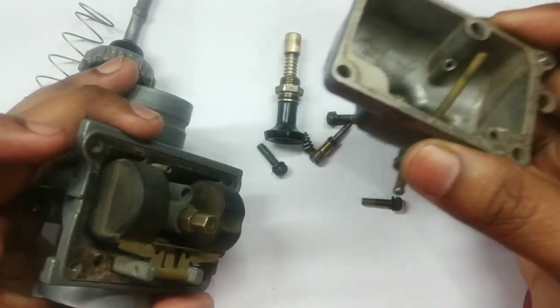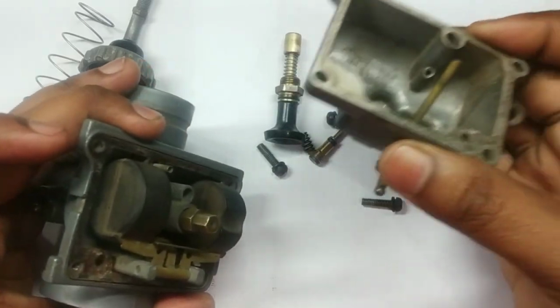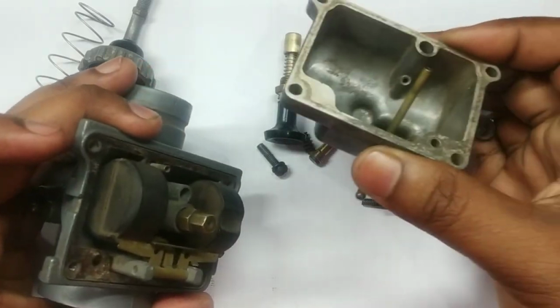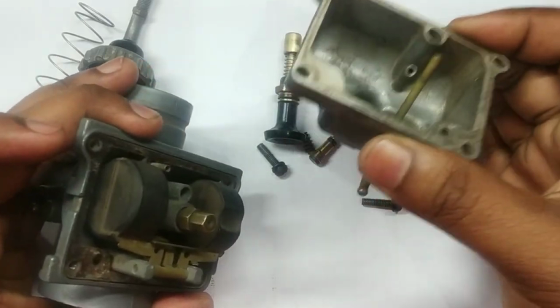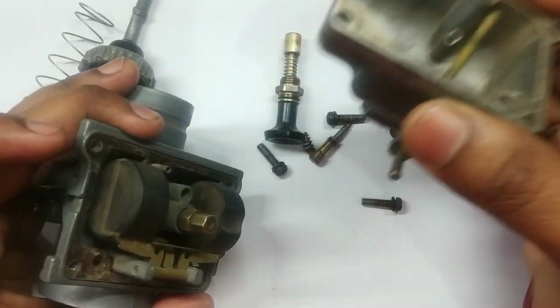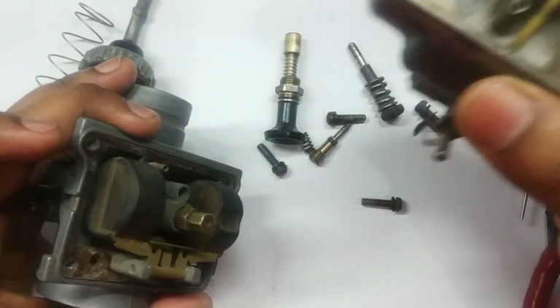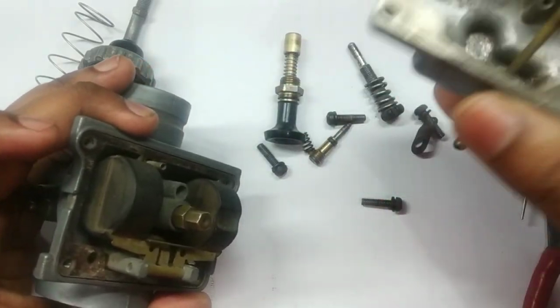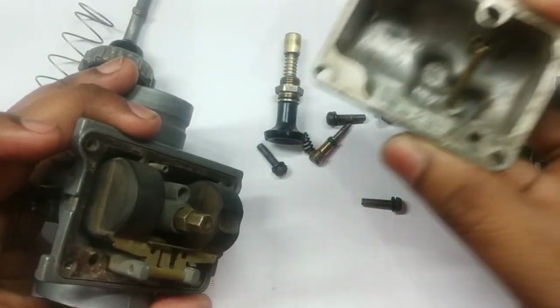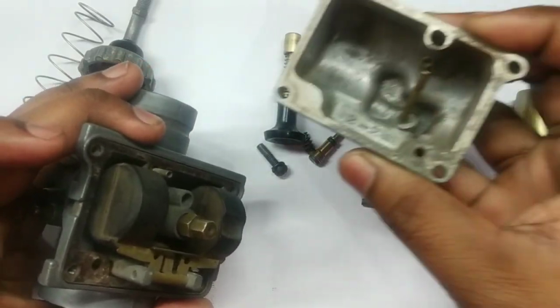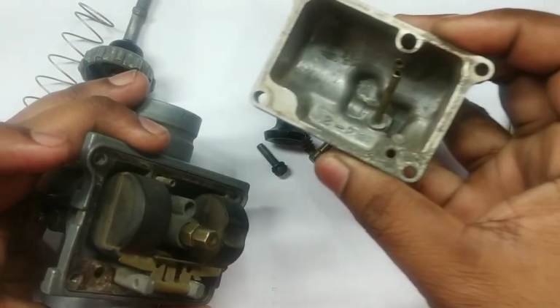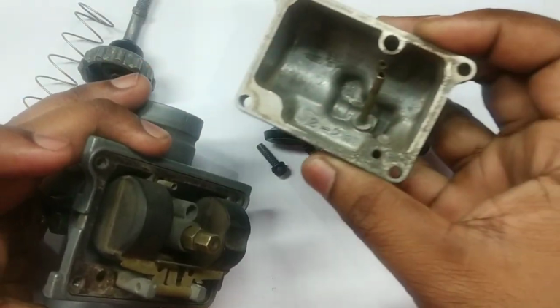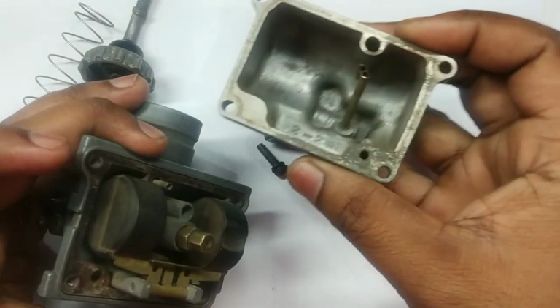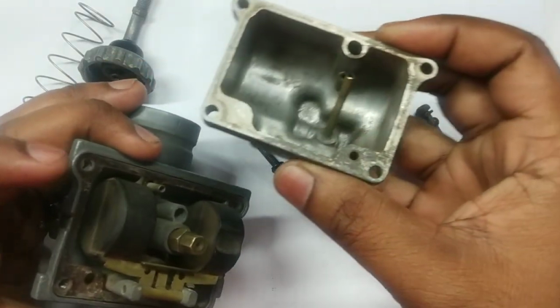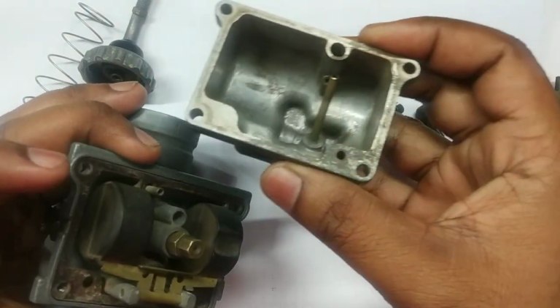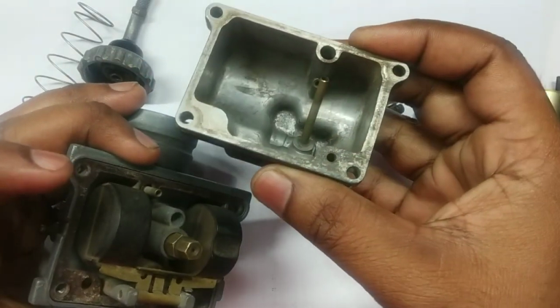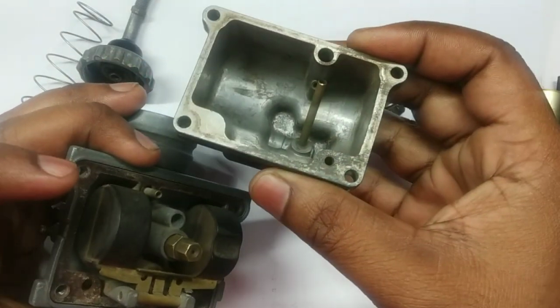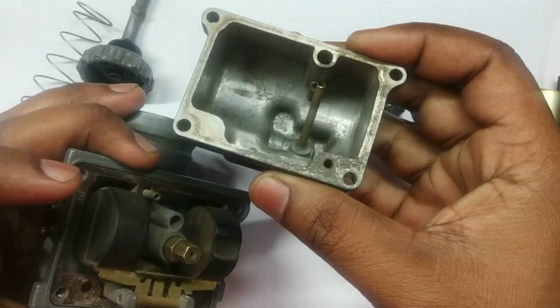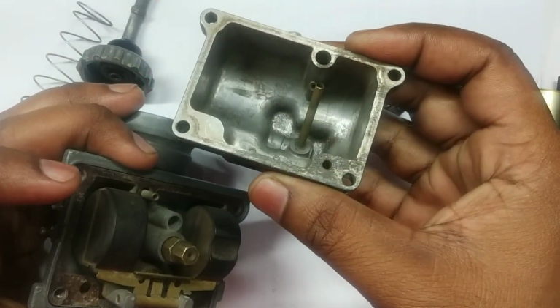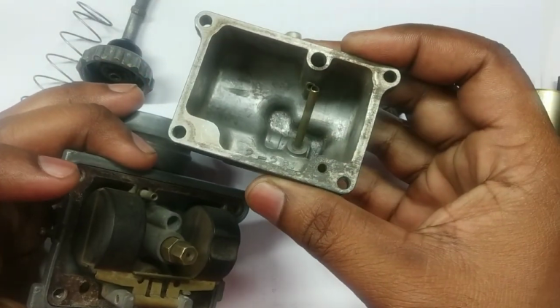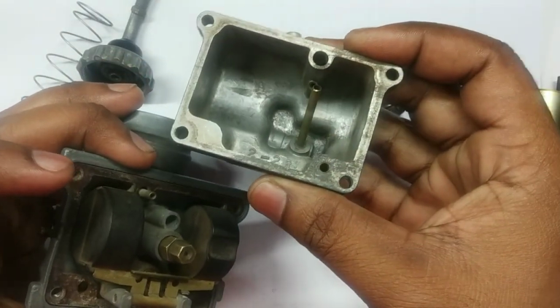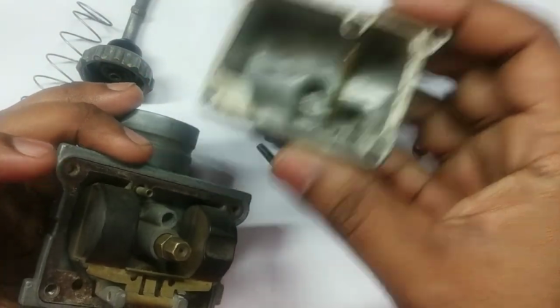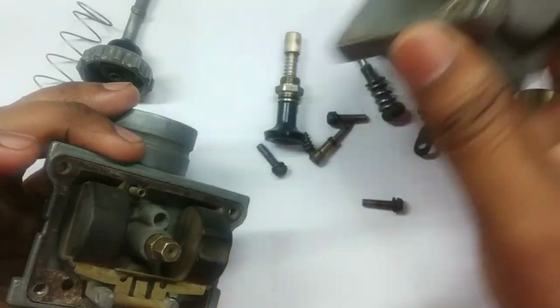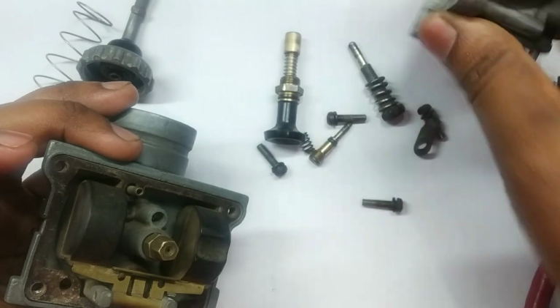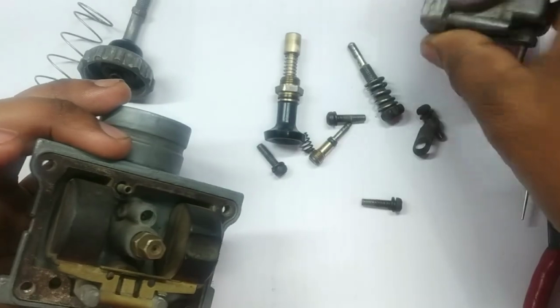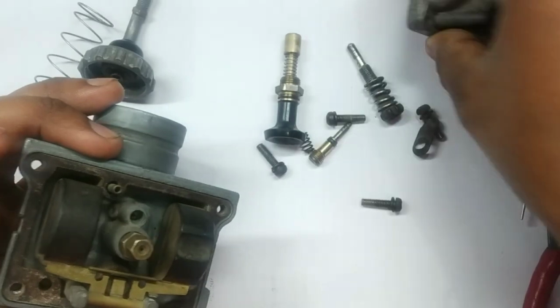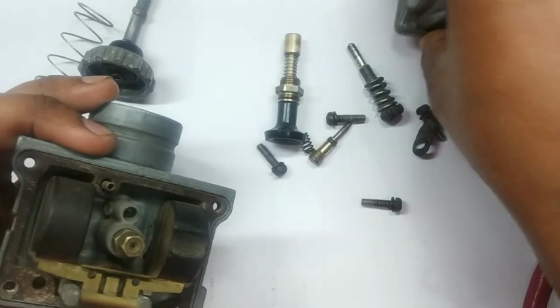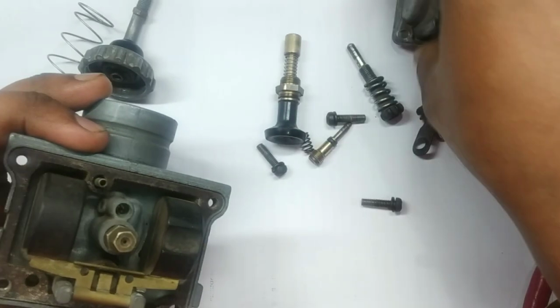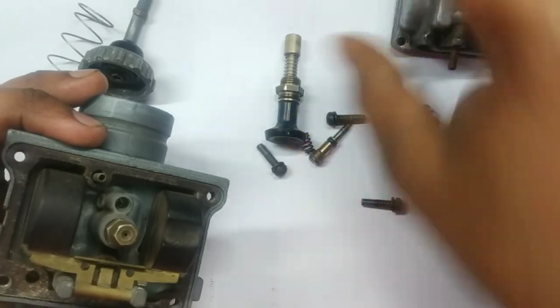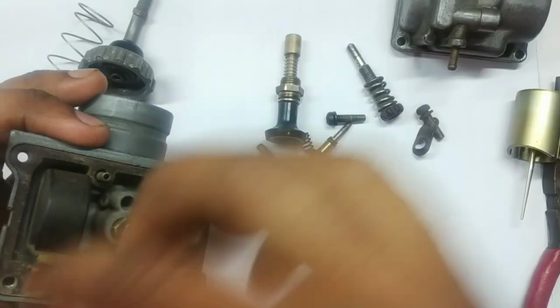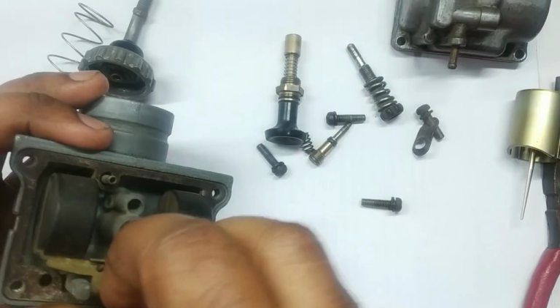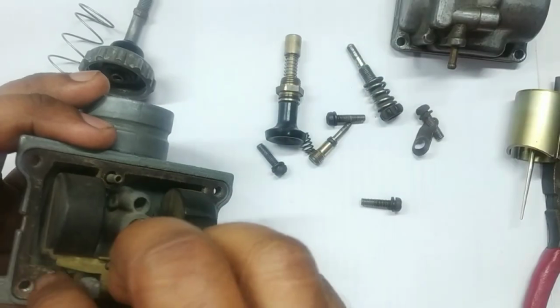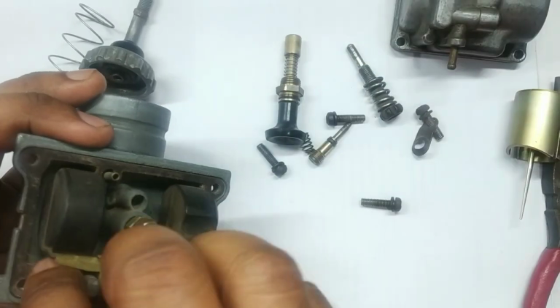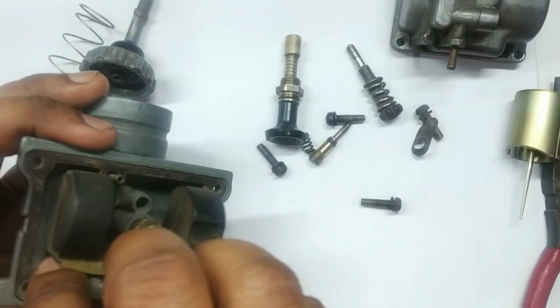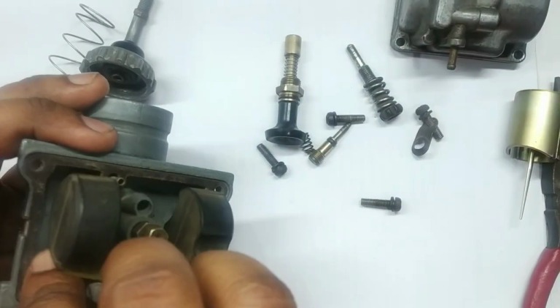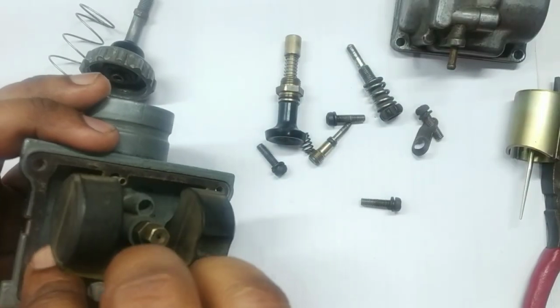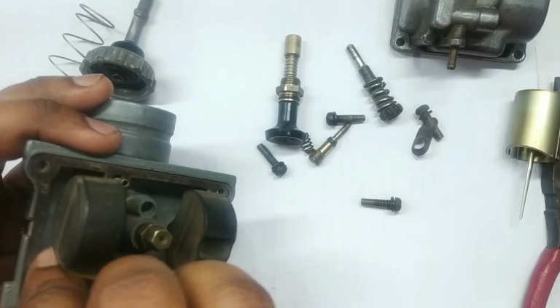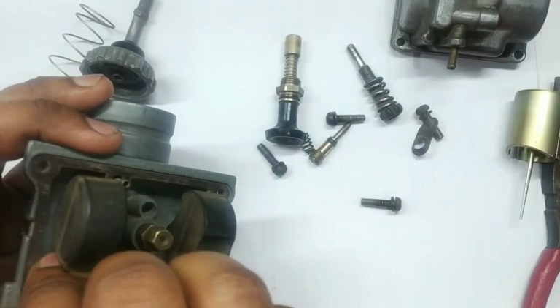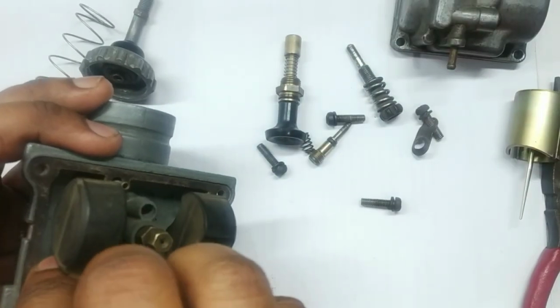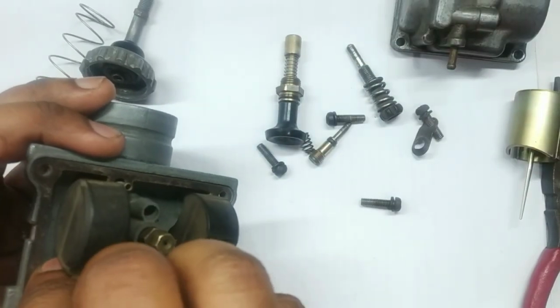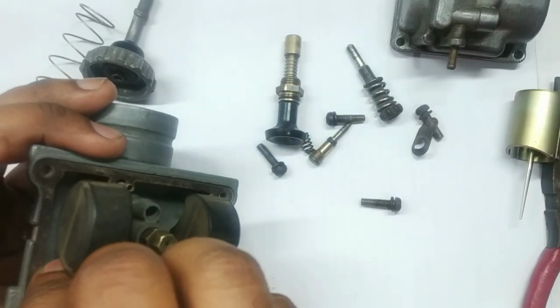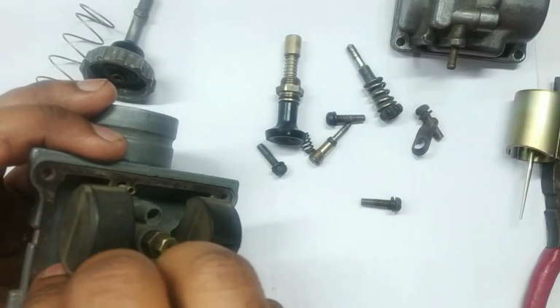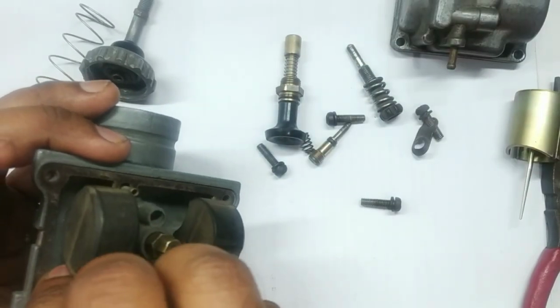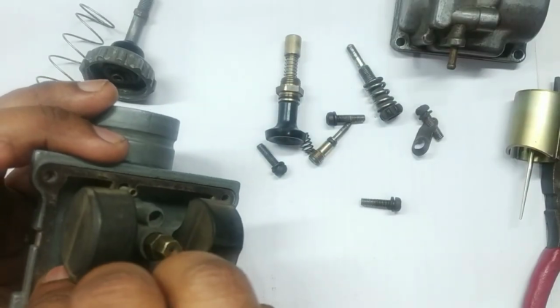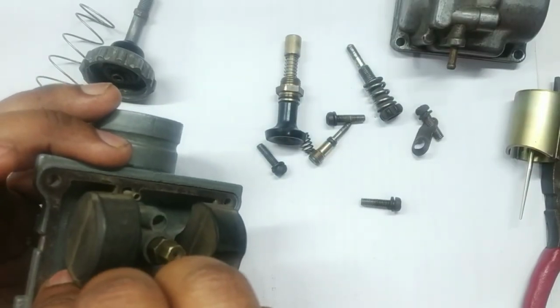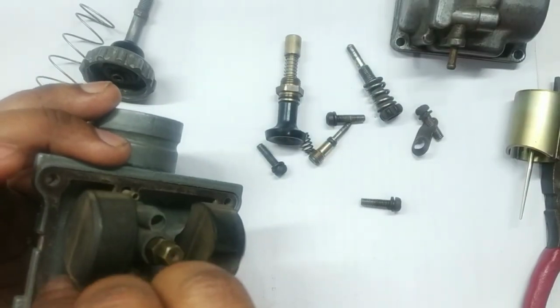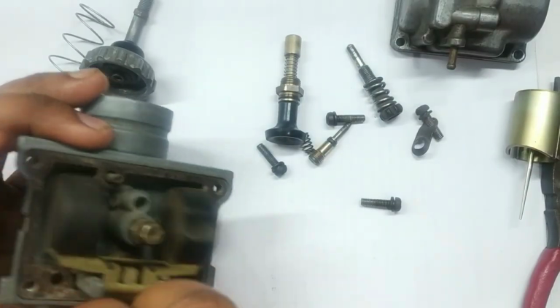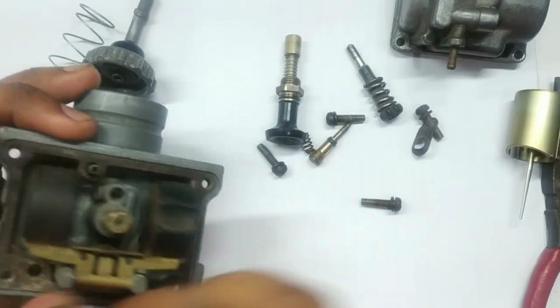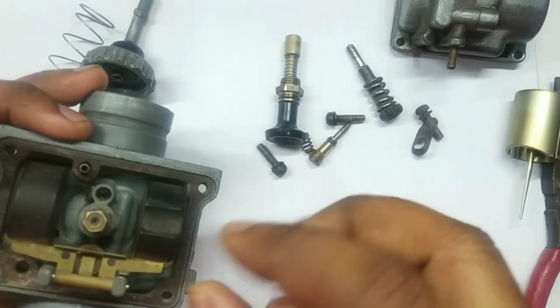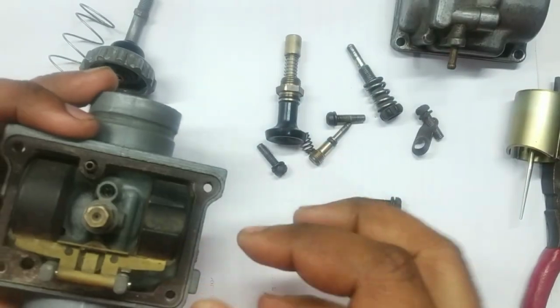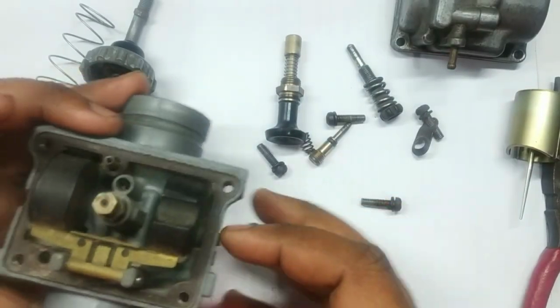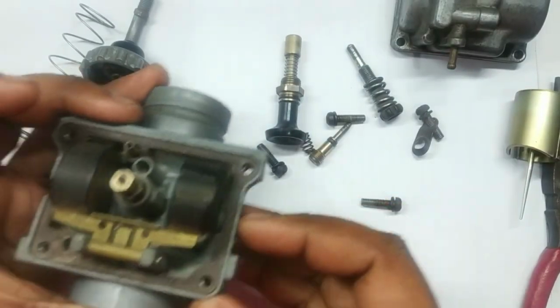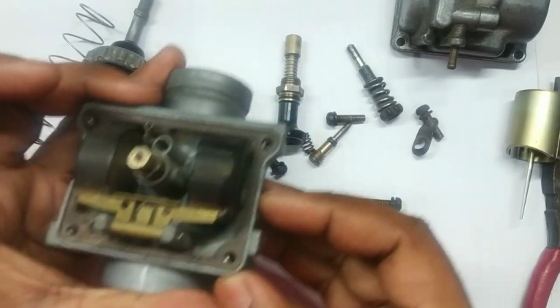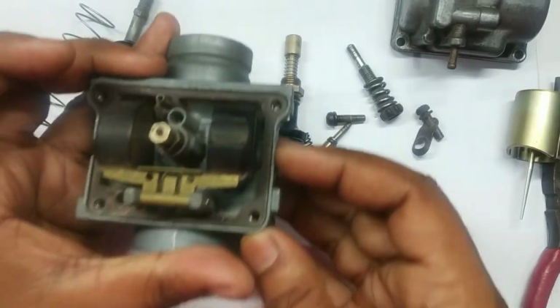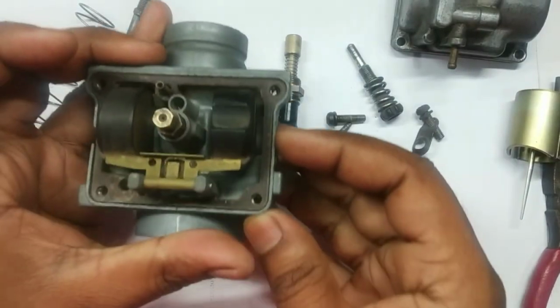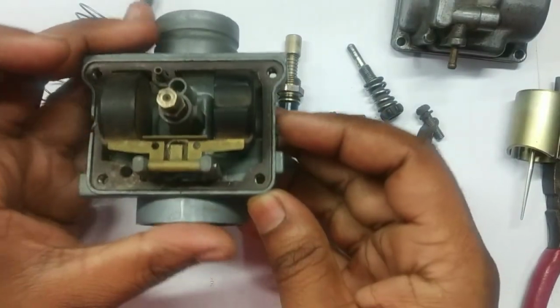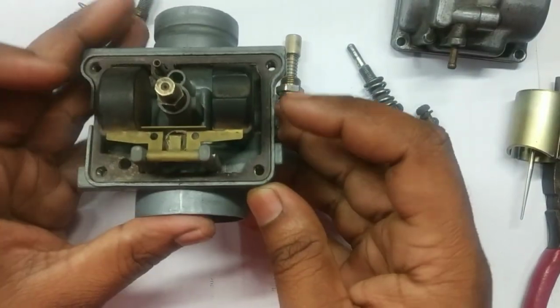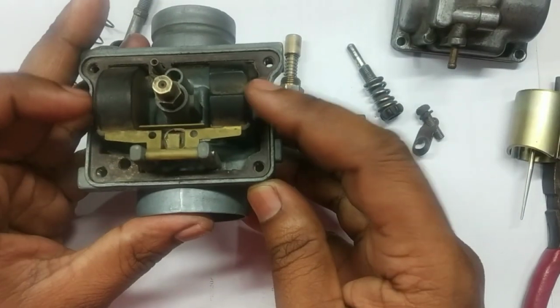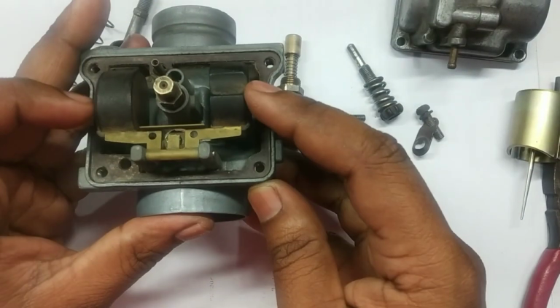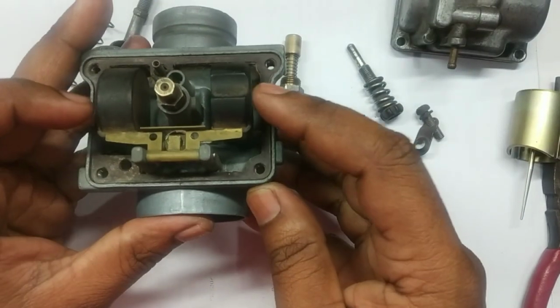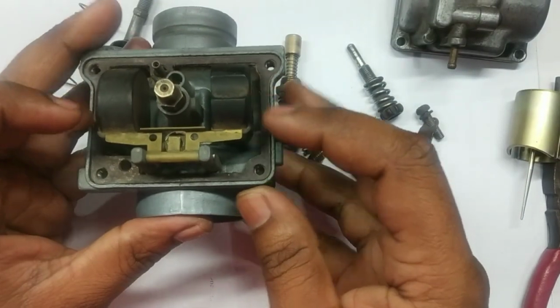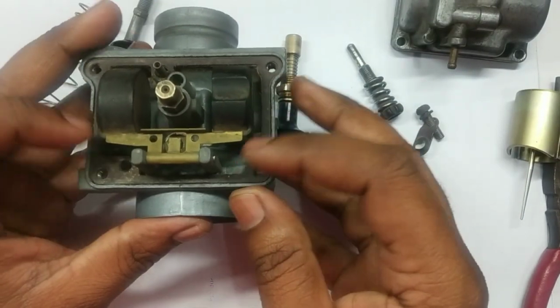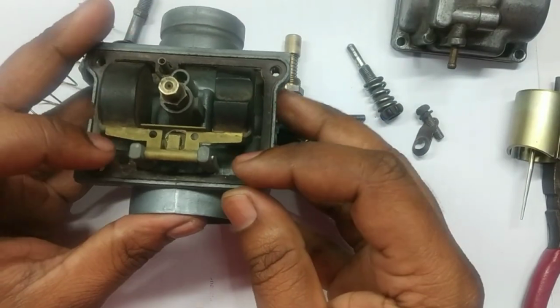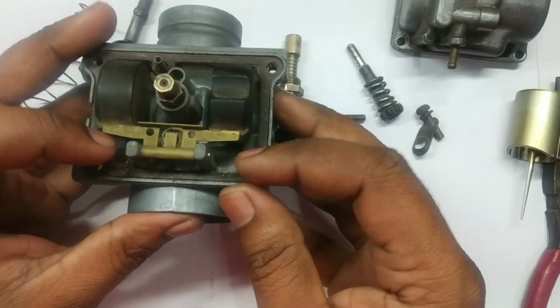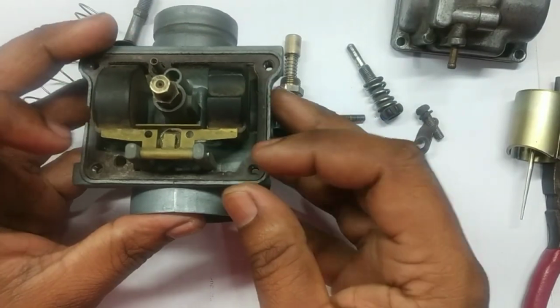The bowl has four screws. Here is the bowl, and here is the float.